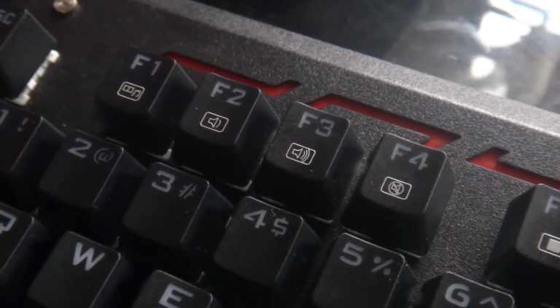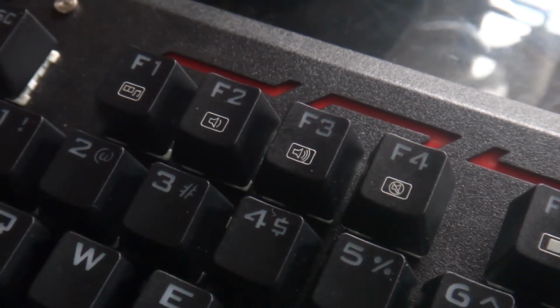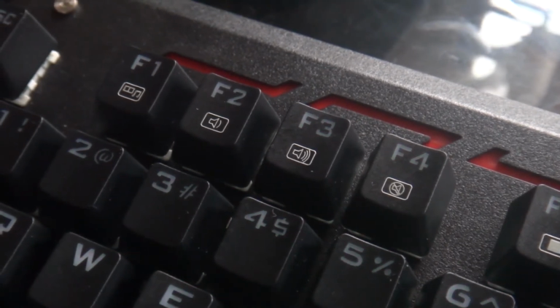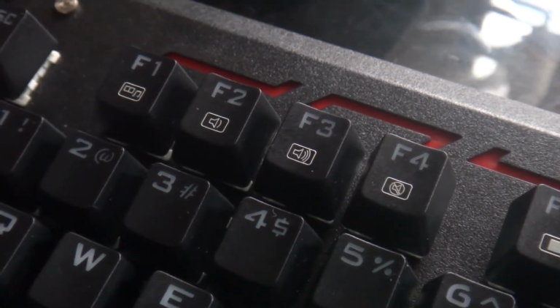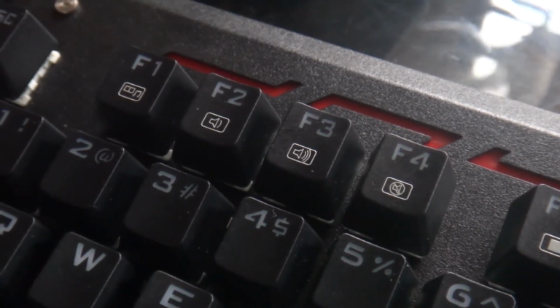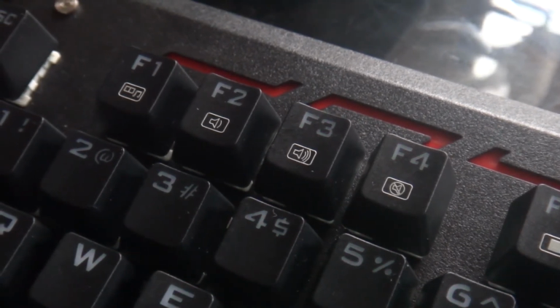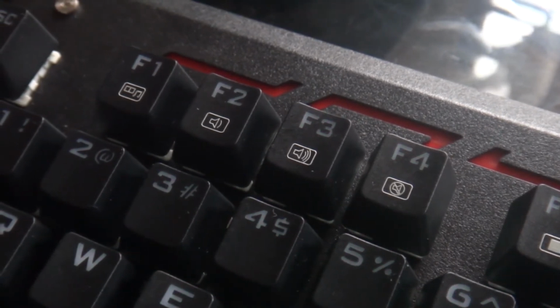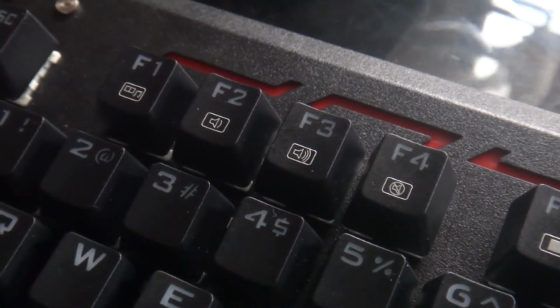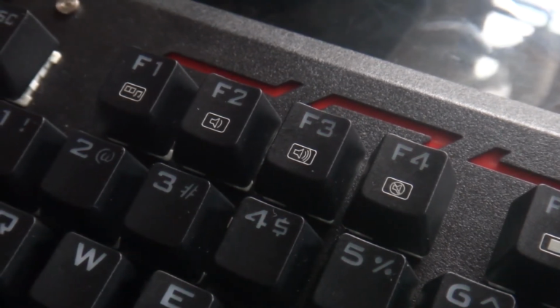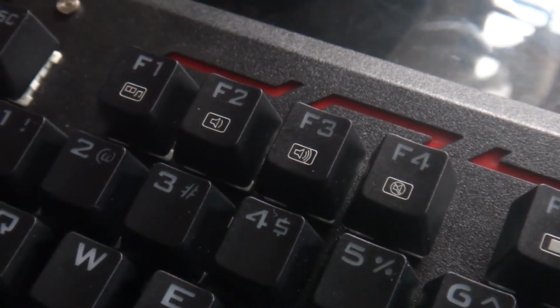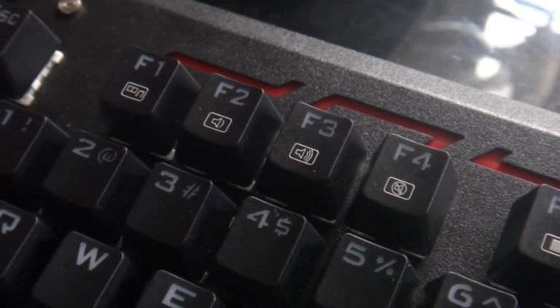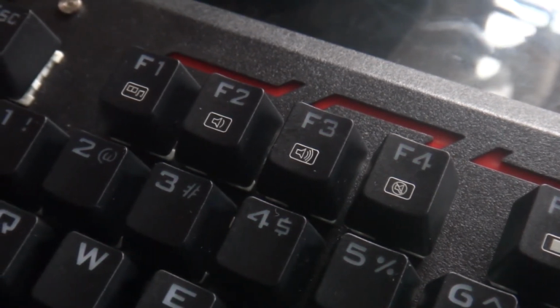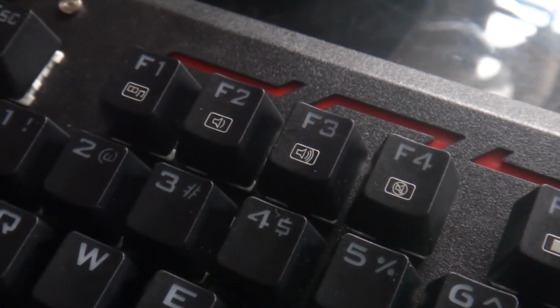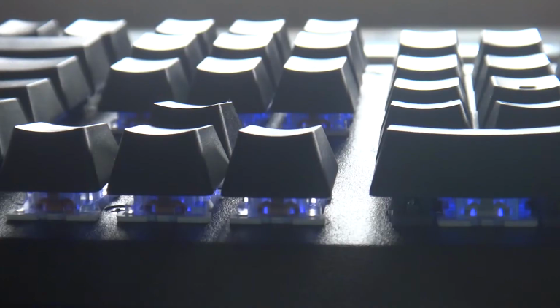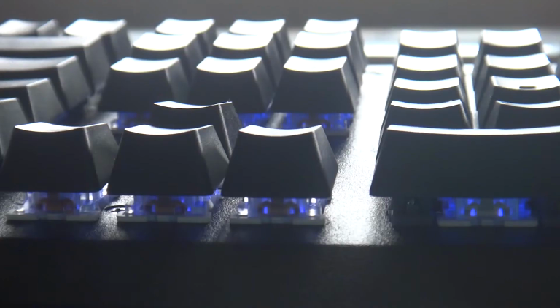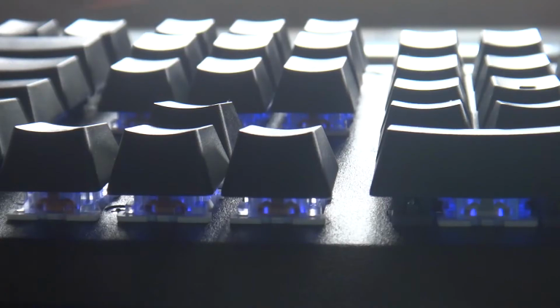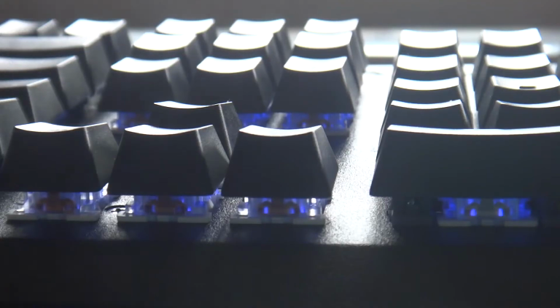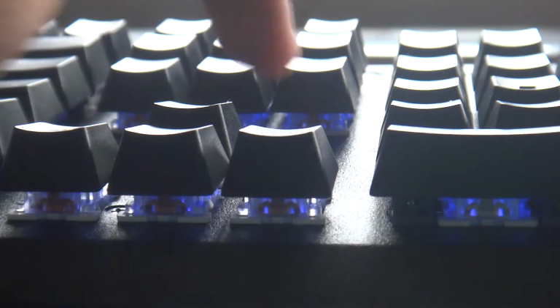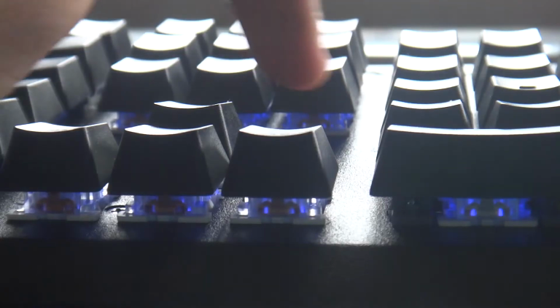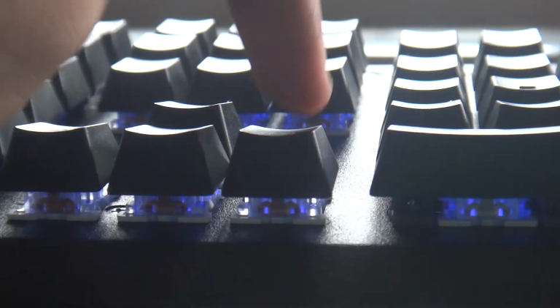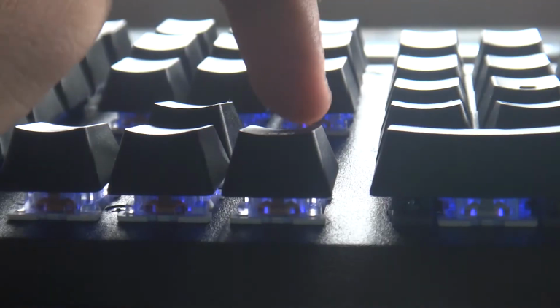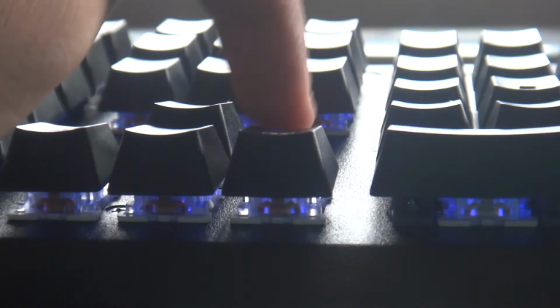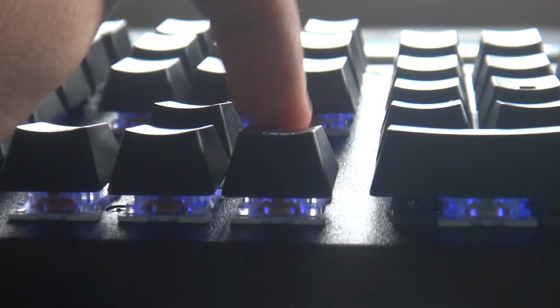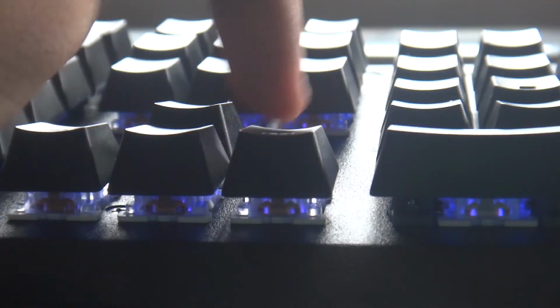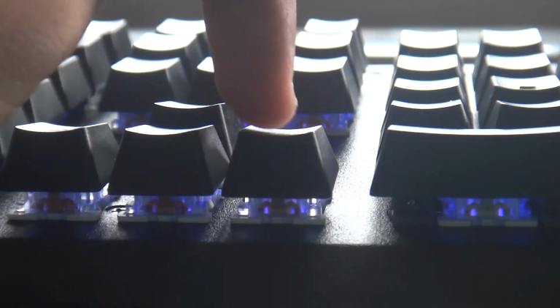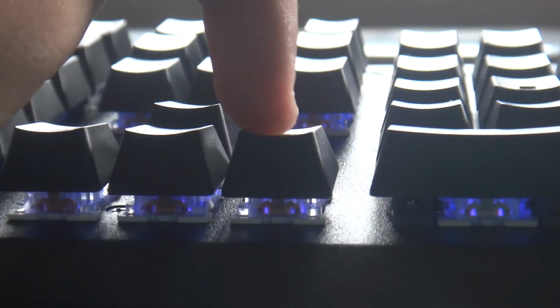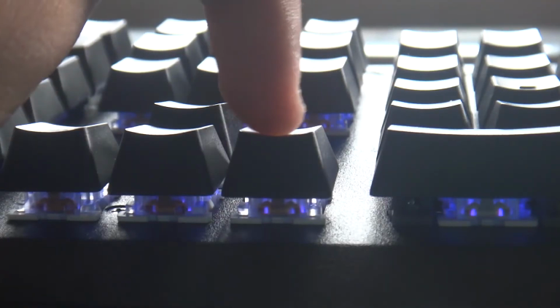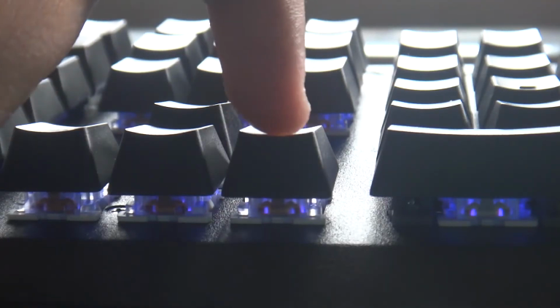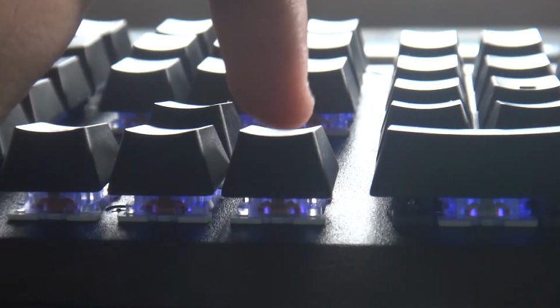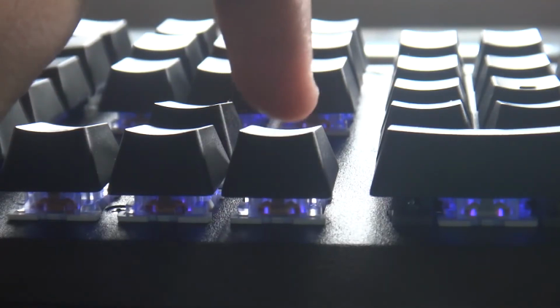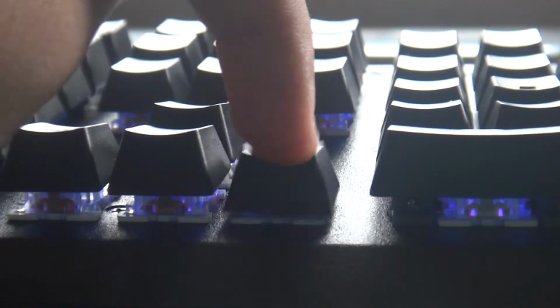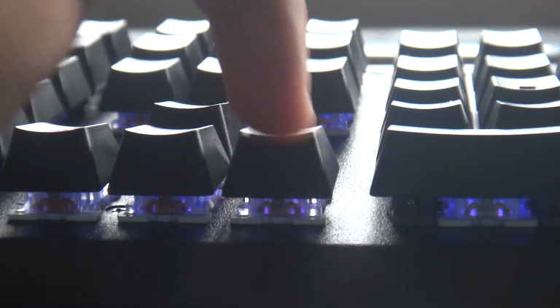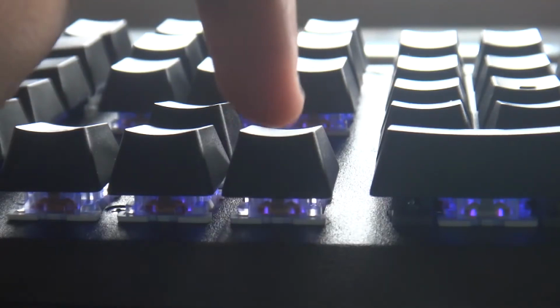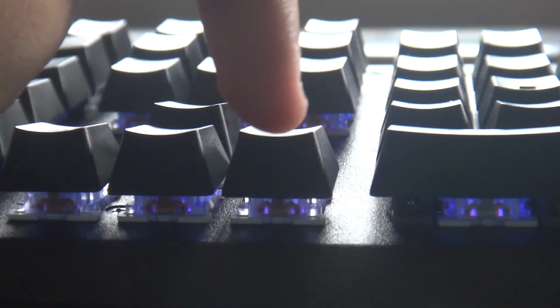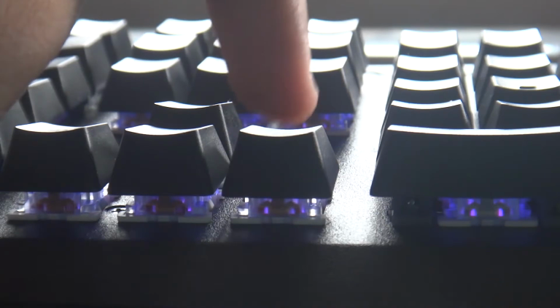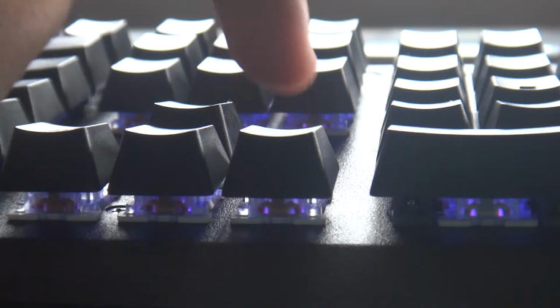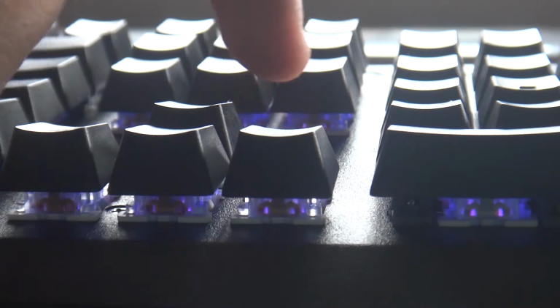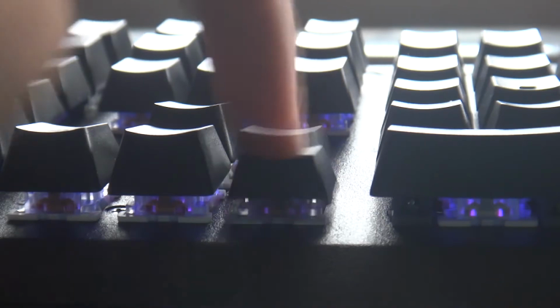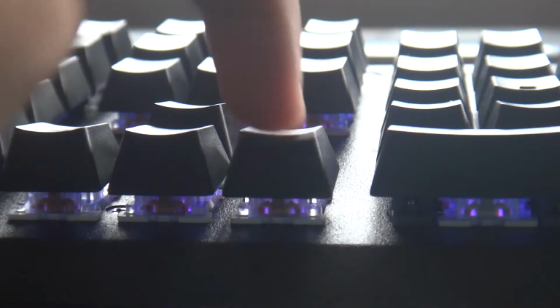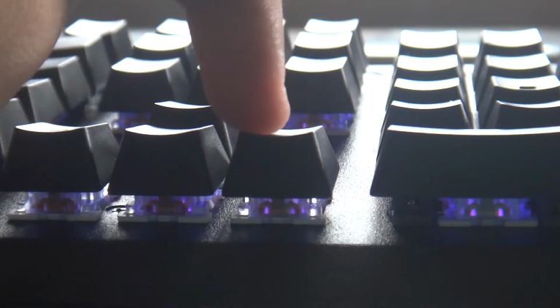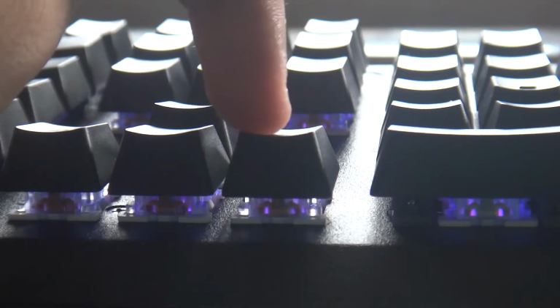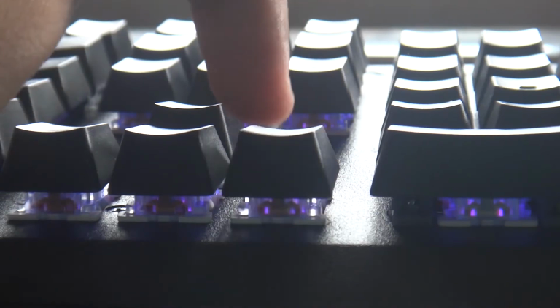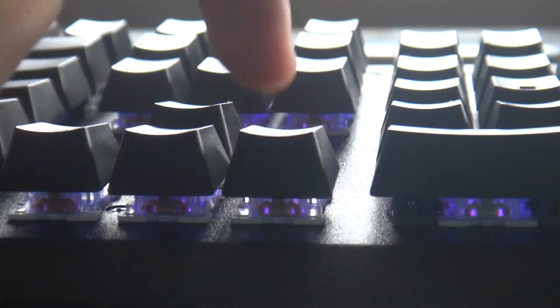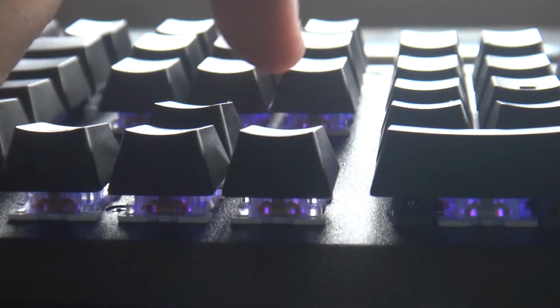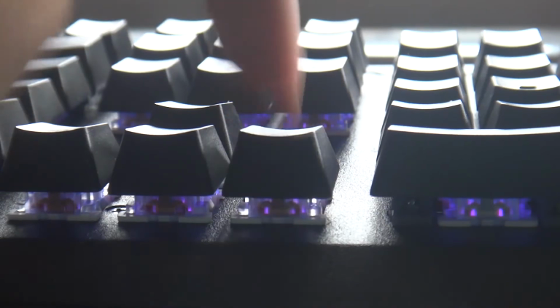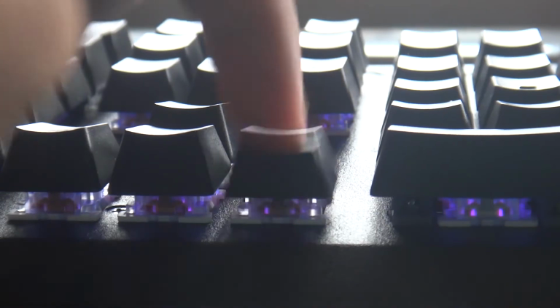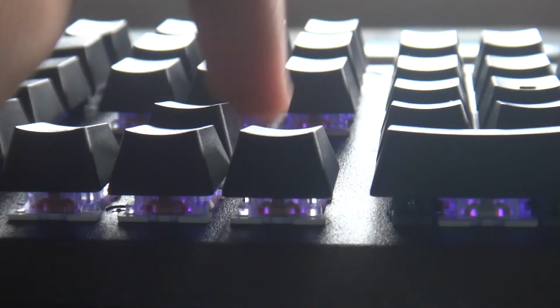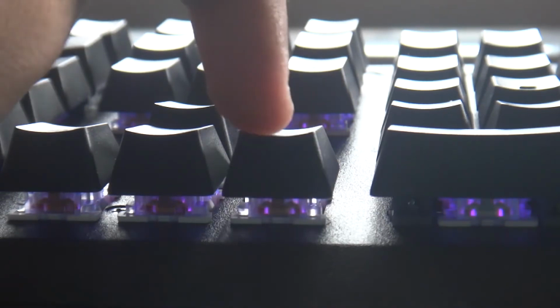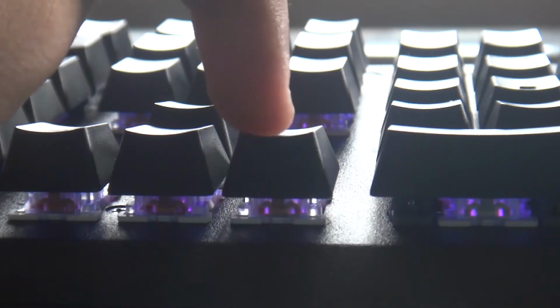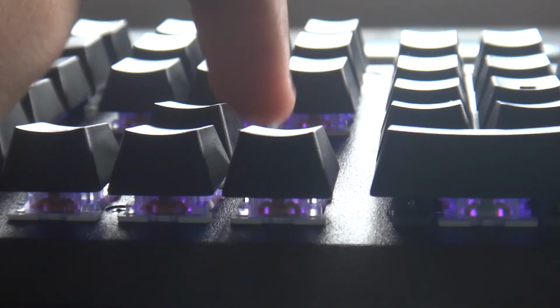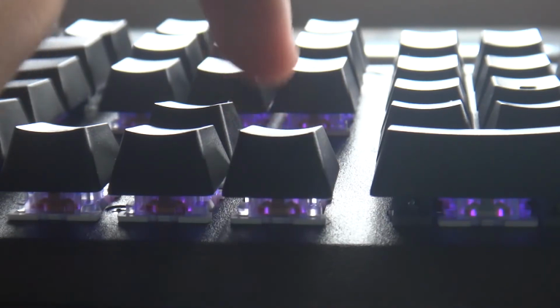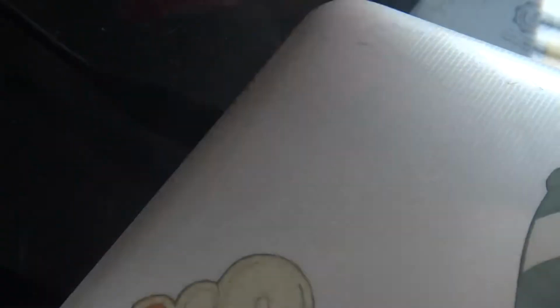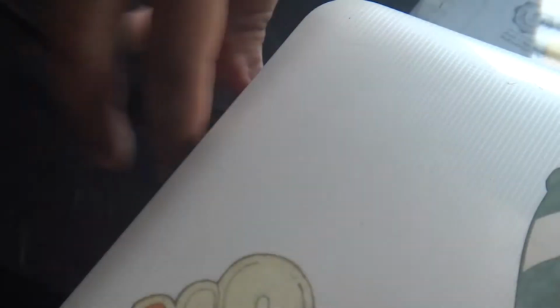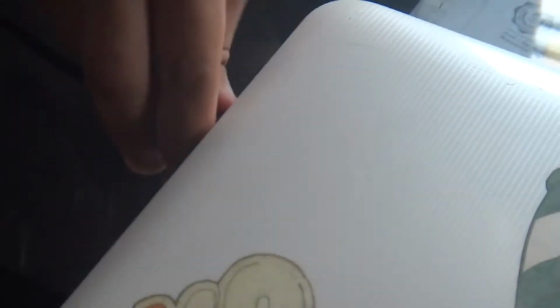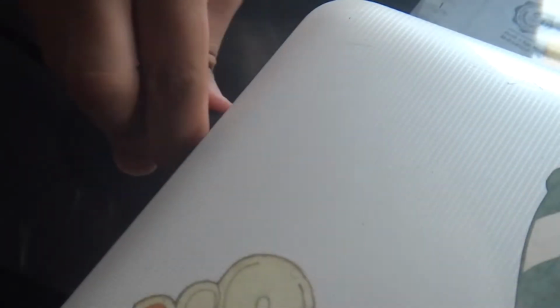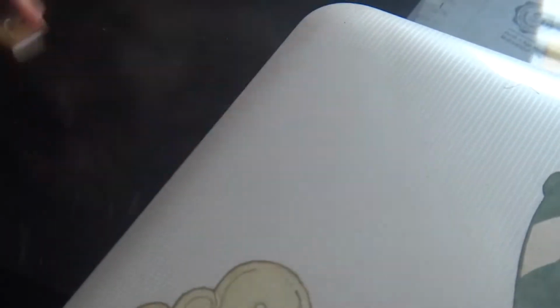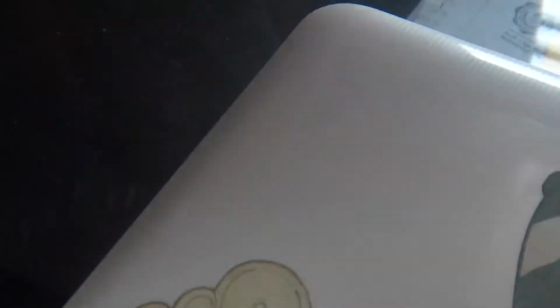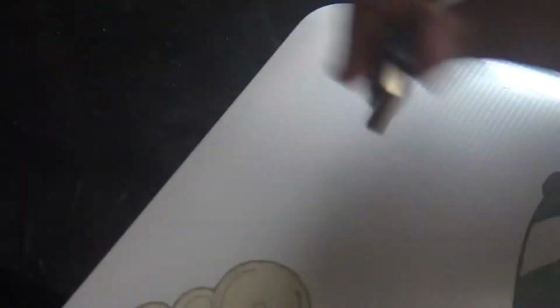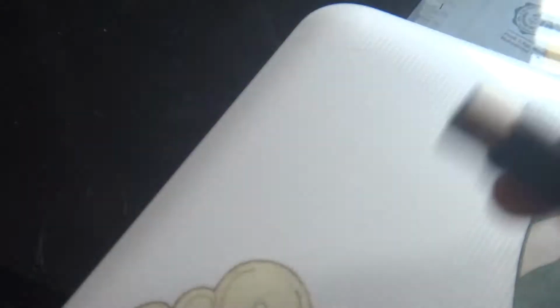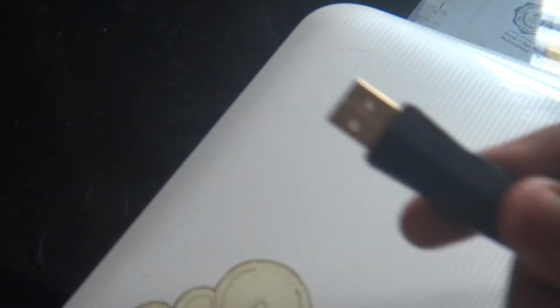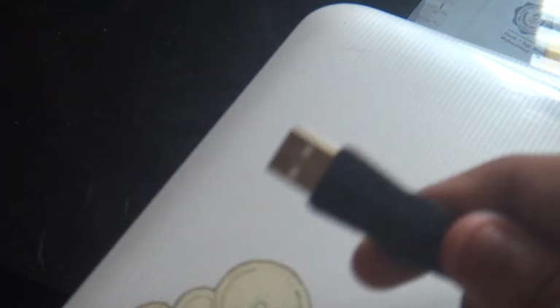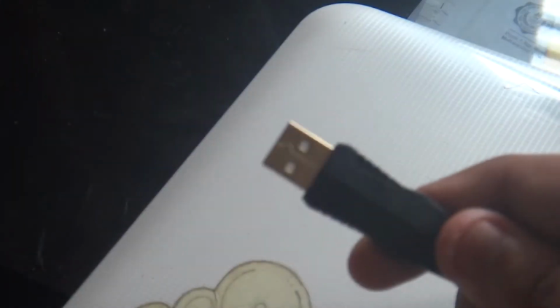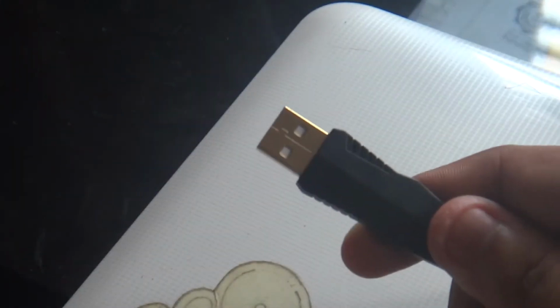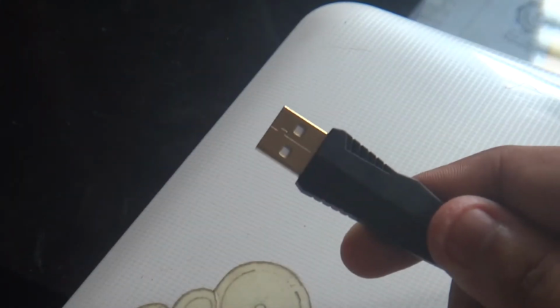The keyboard also features double-shot keycaps, full-key anti-ghosting, and a gold-plated USB plug.